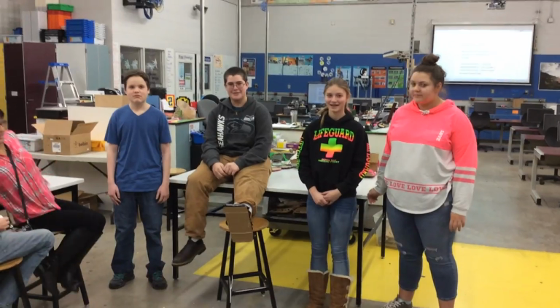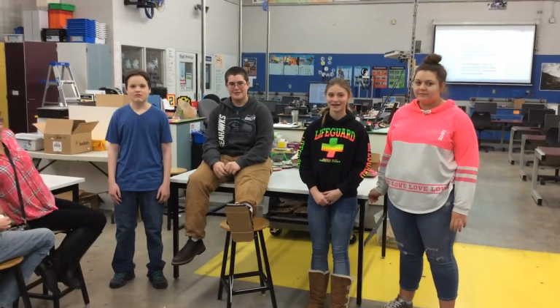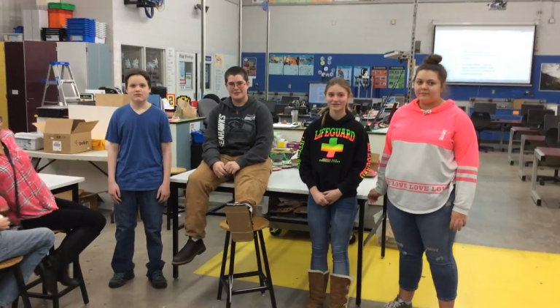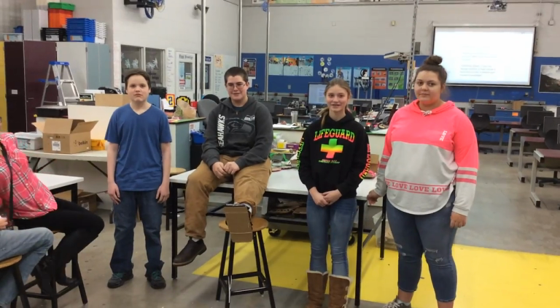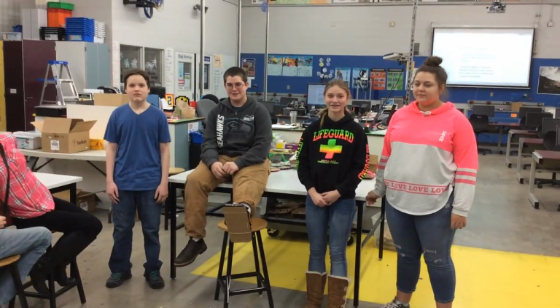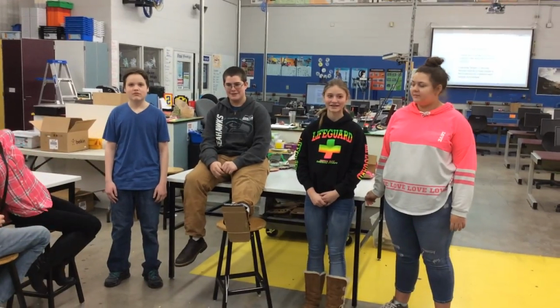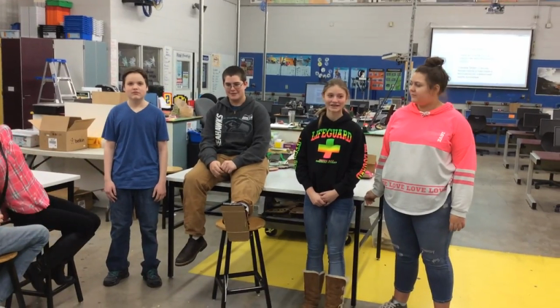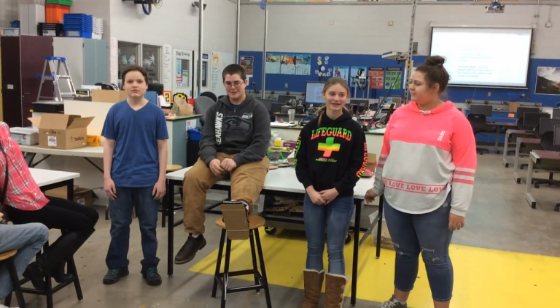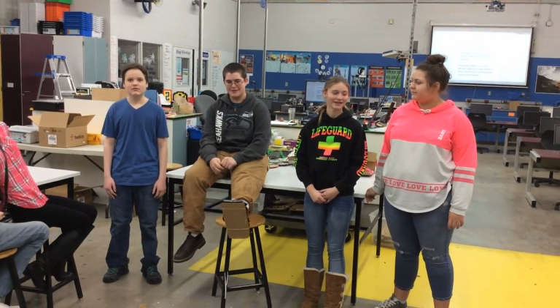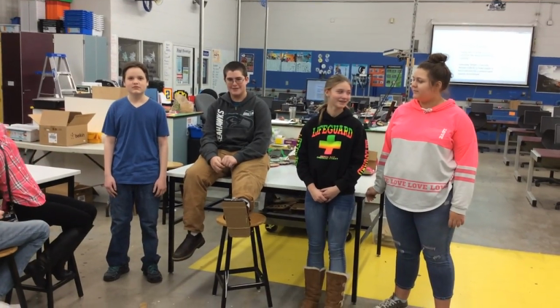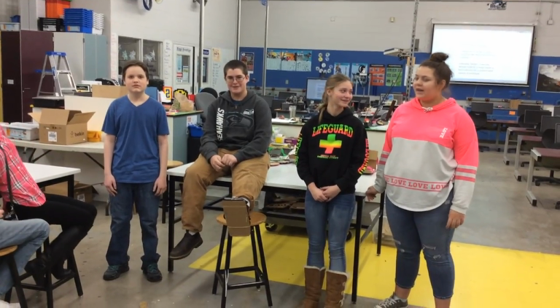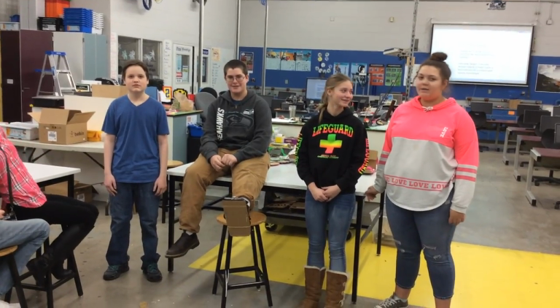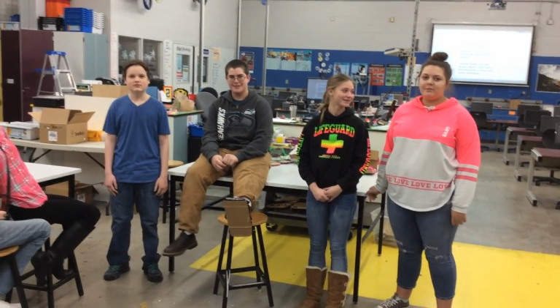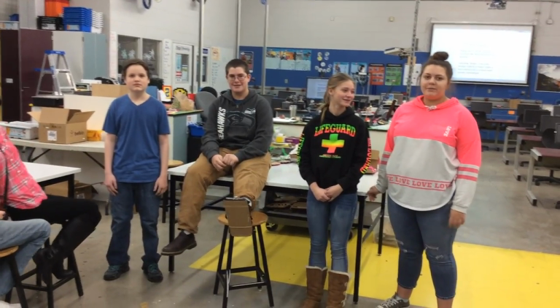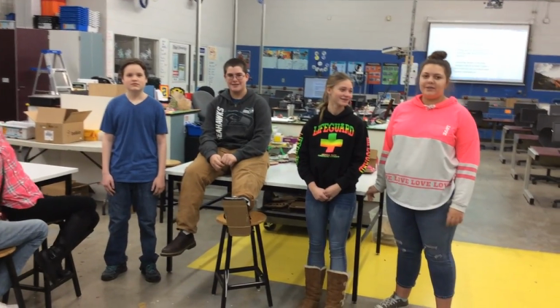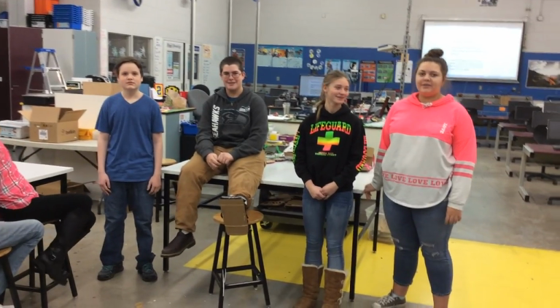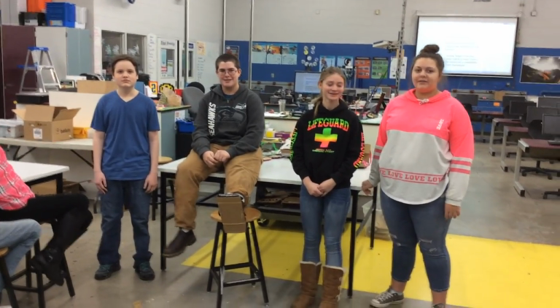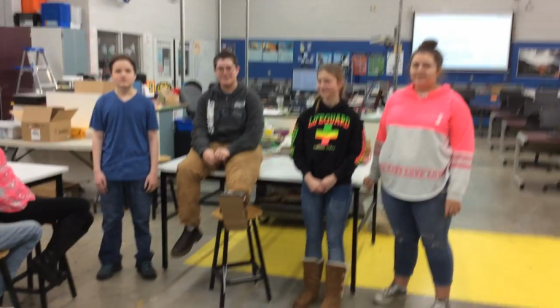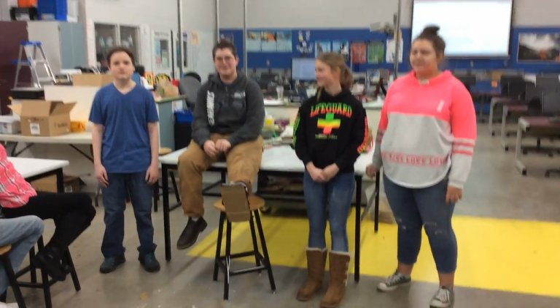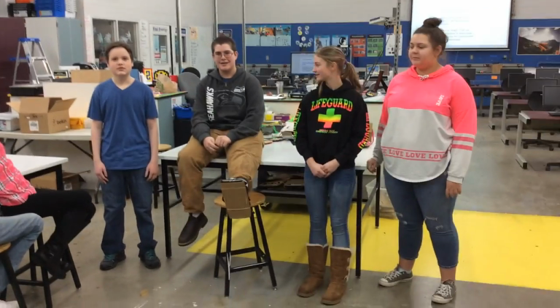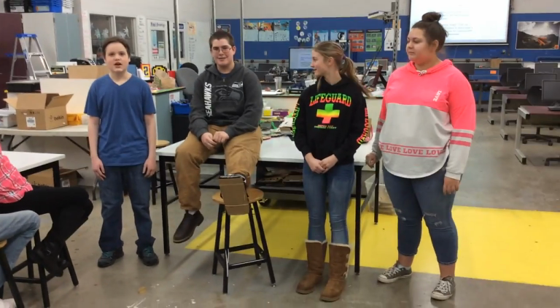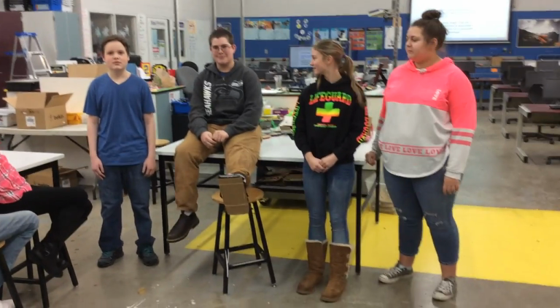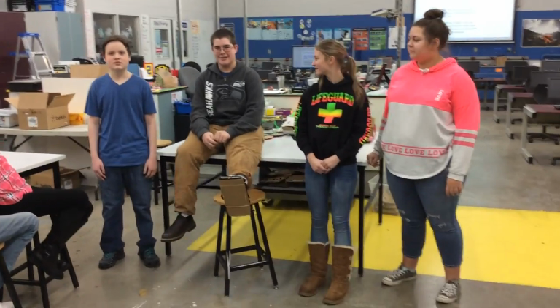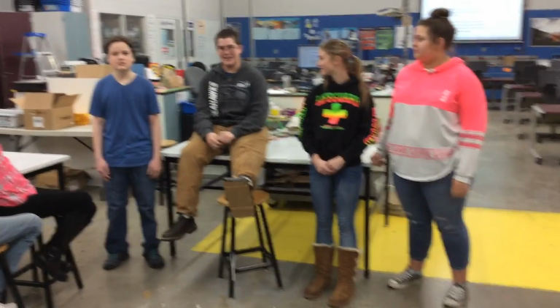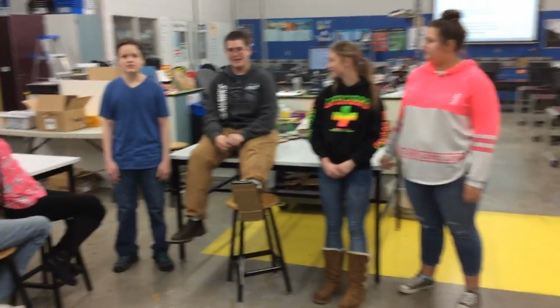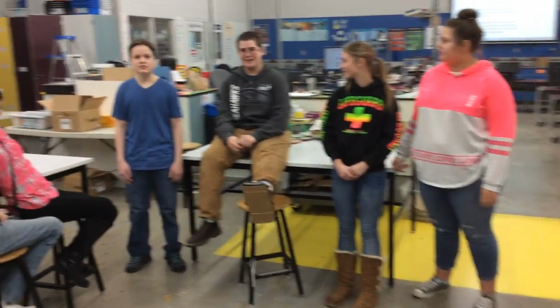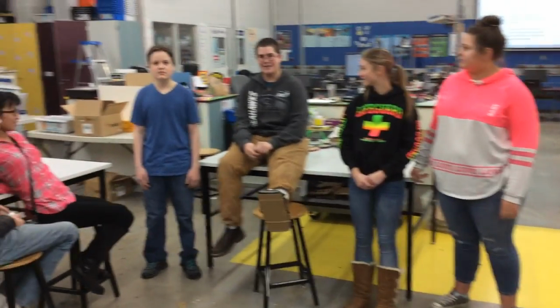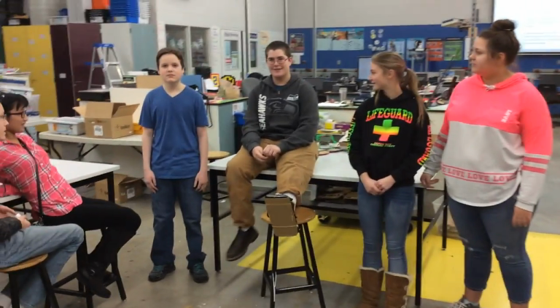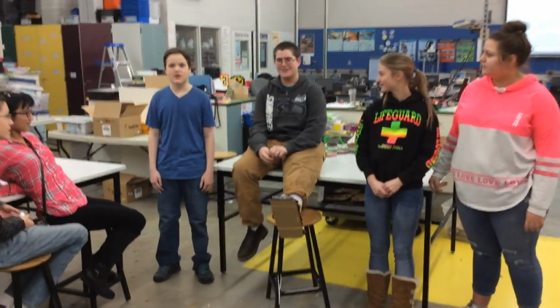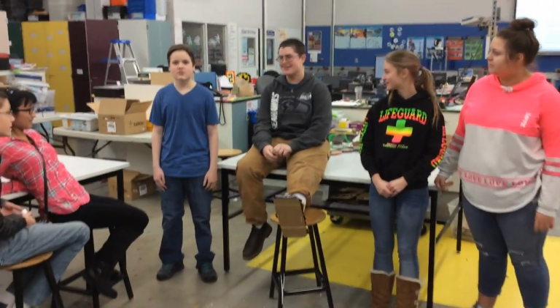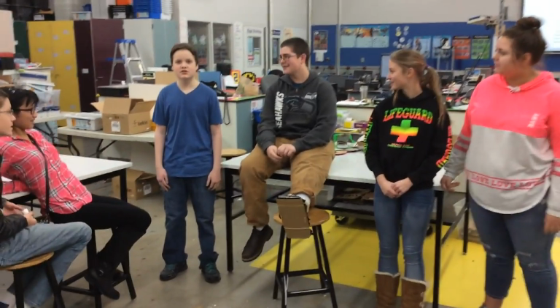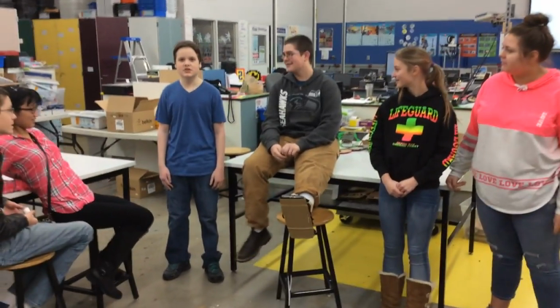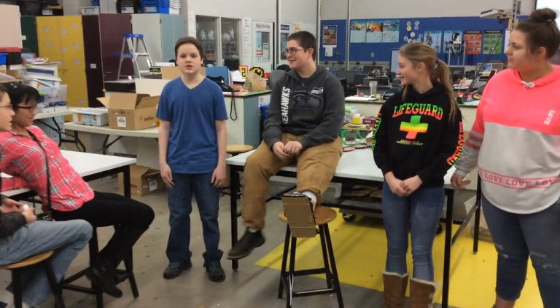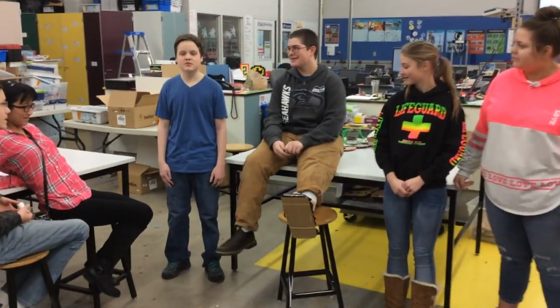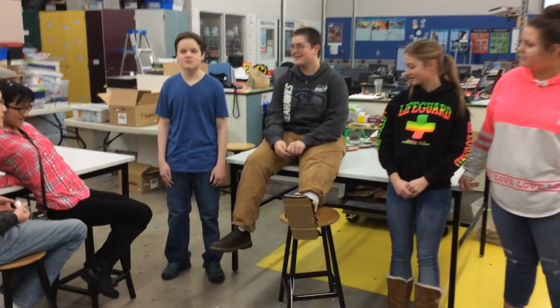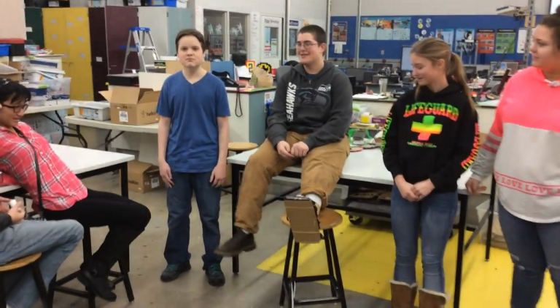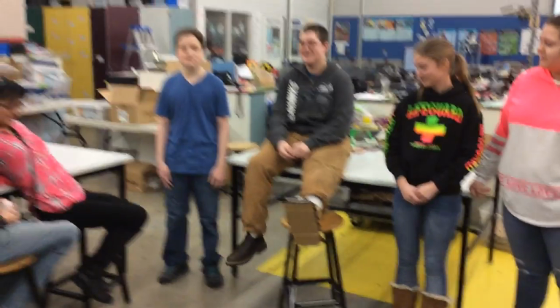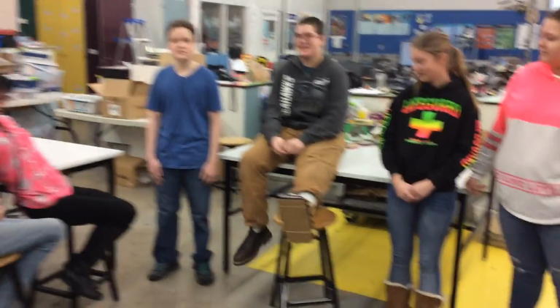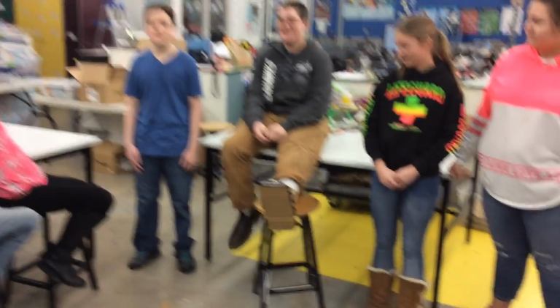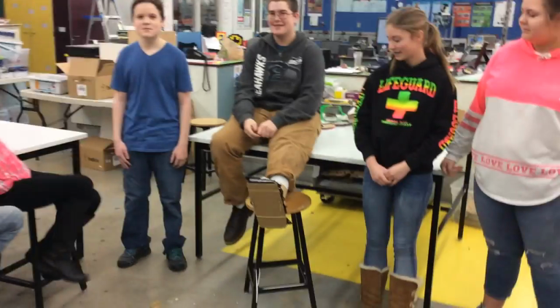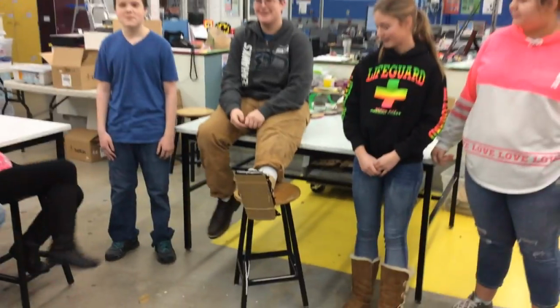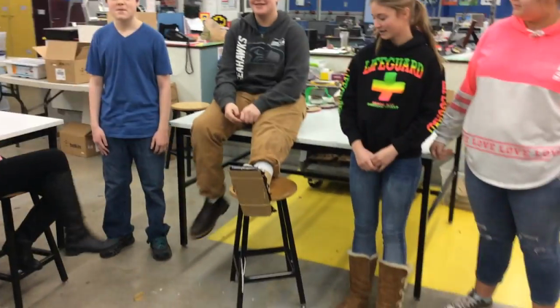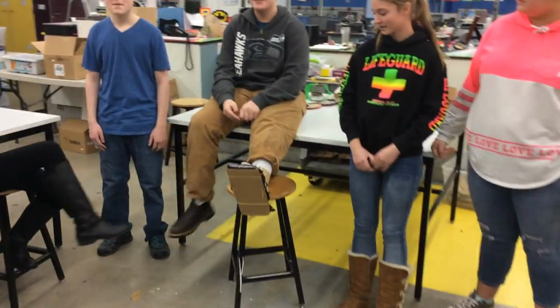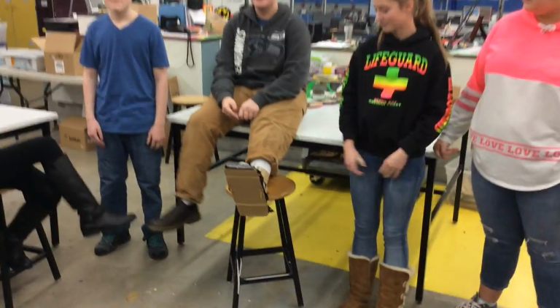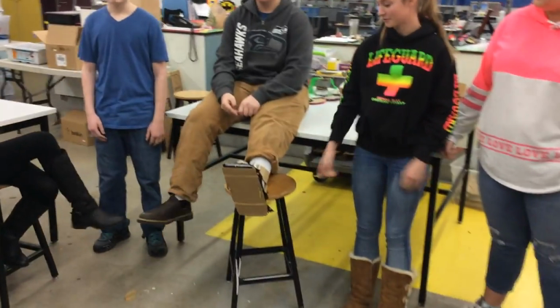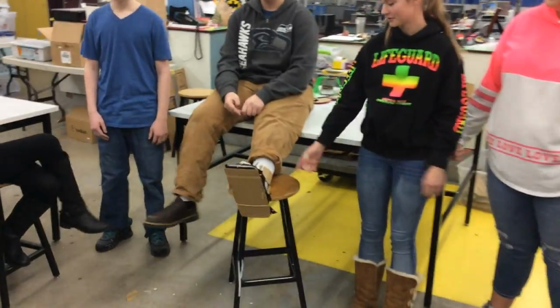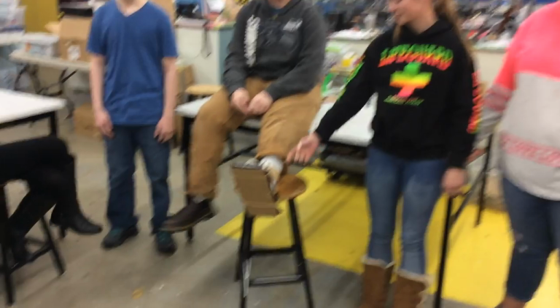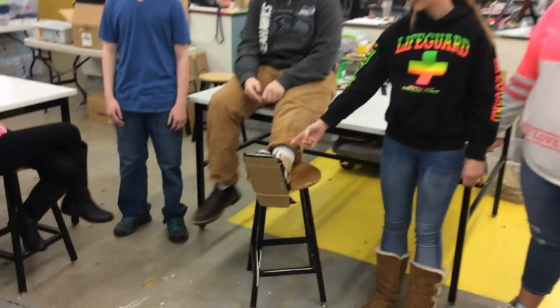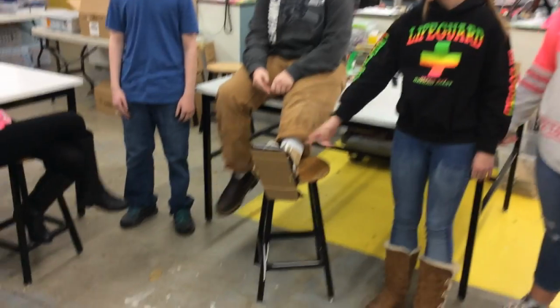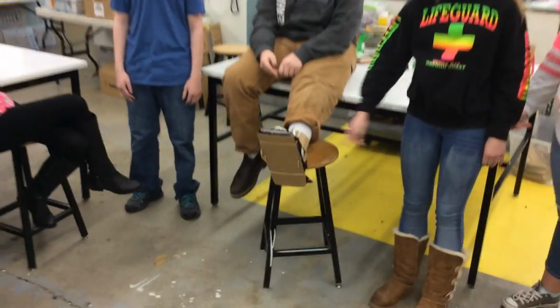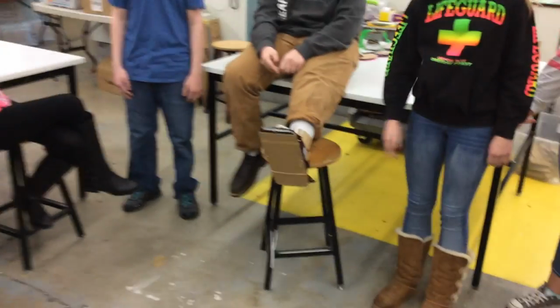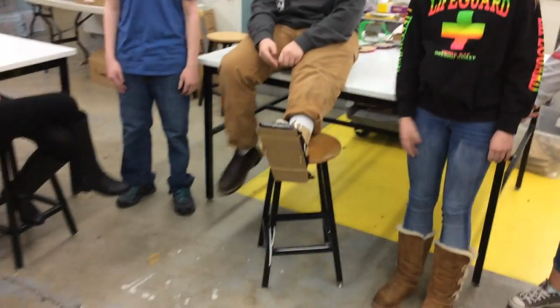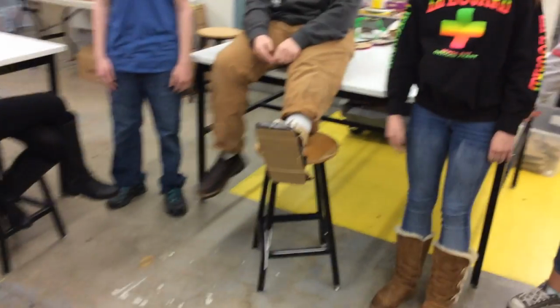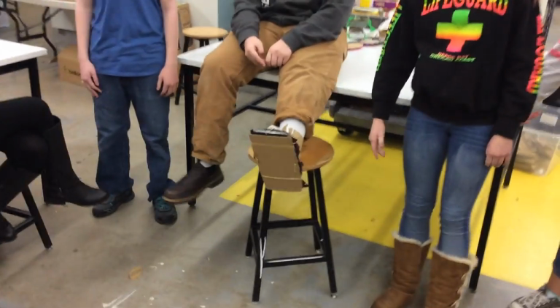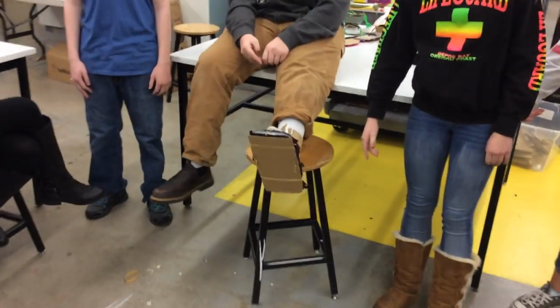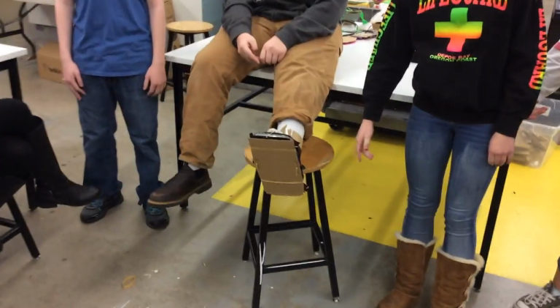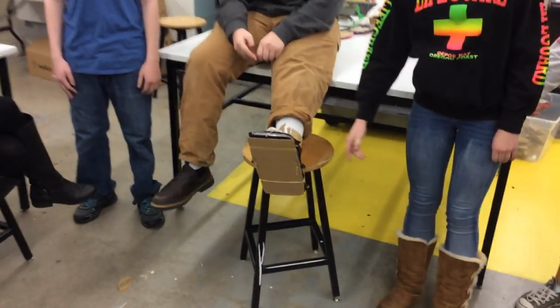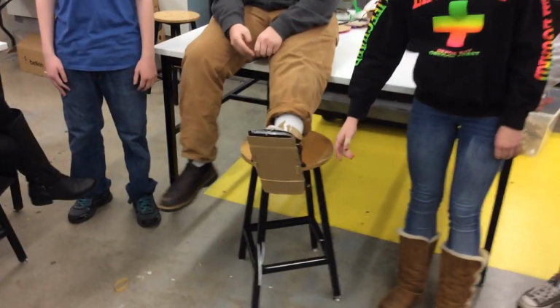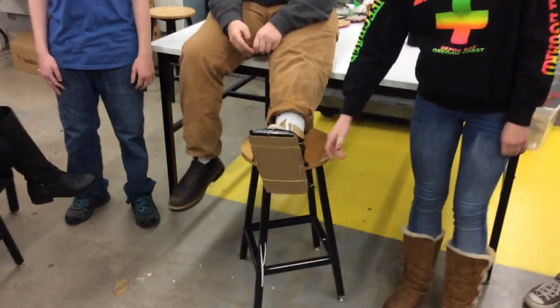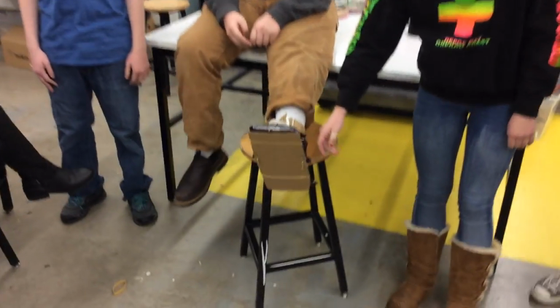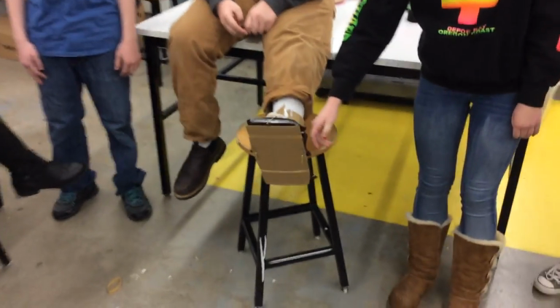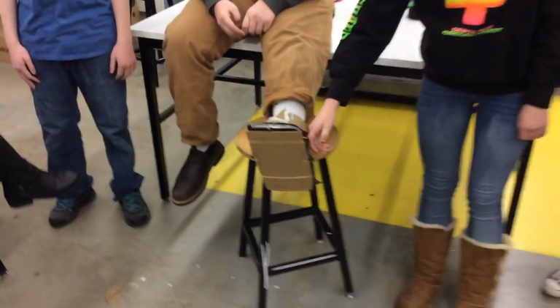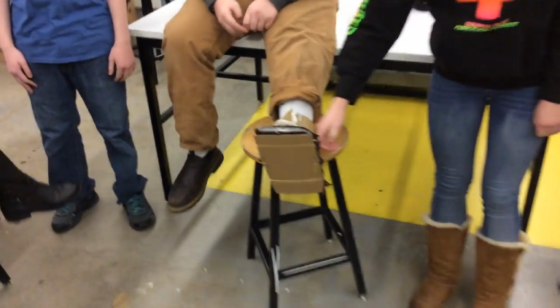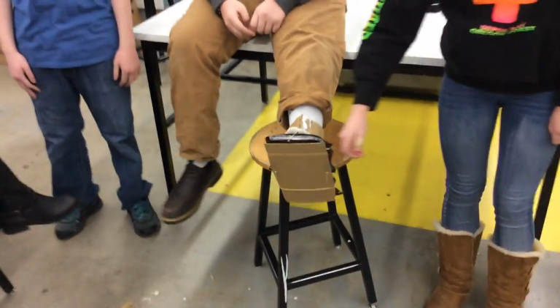I'm Kira. I'm Amaris. I'm Nick. And we made a hand orthosis.